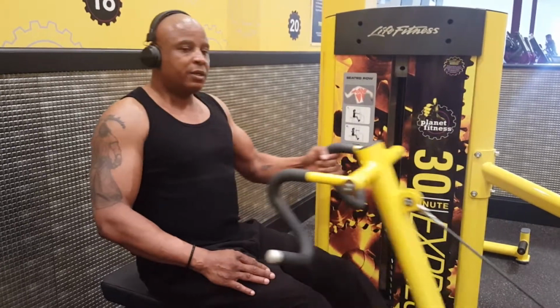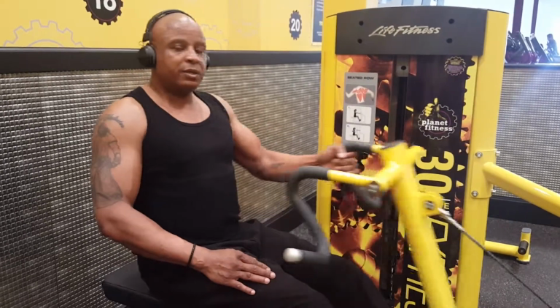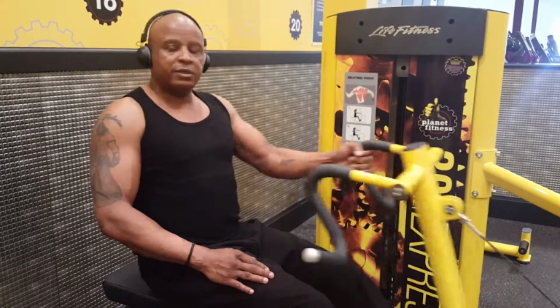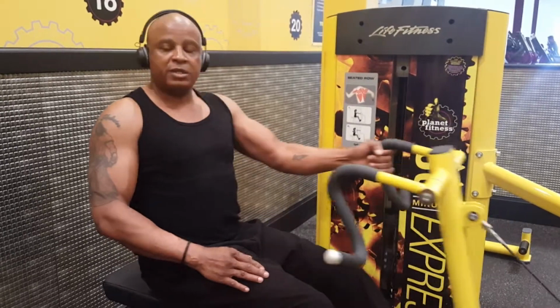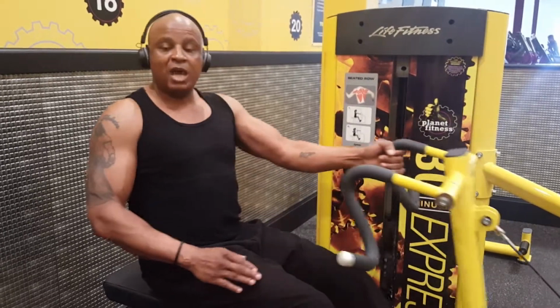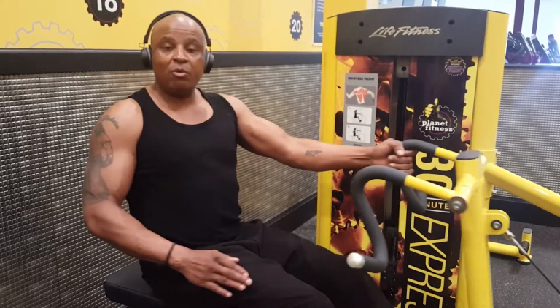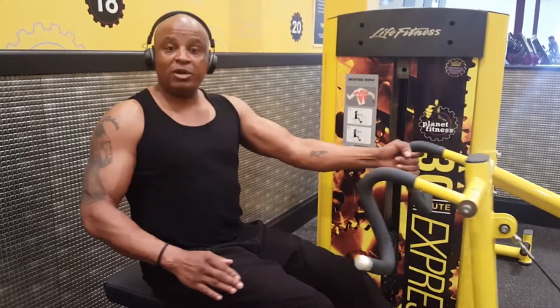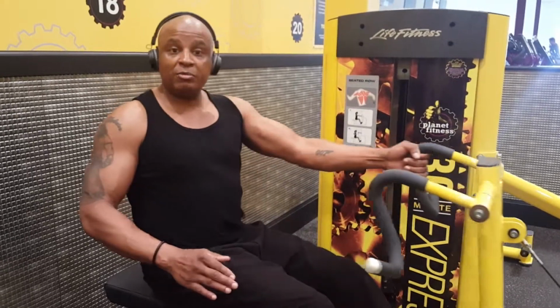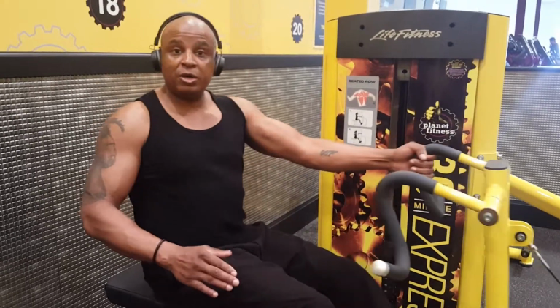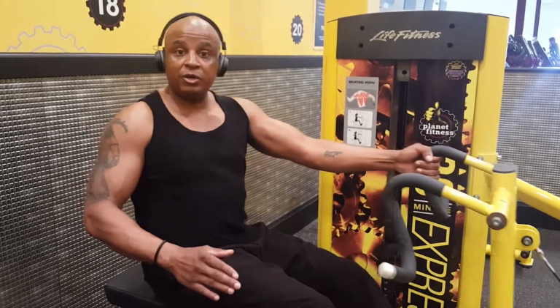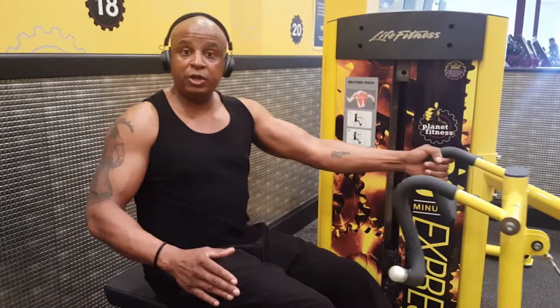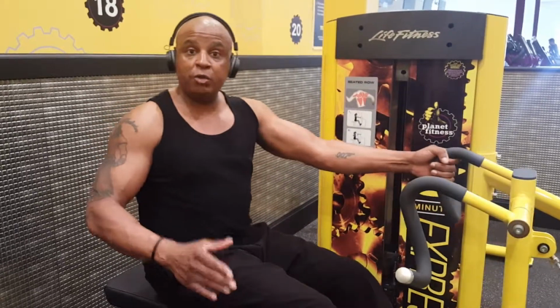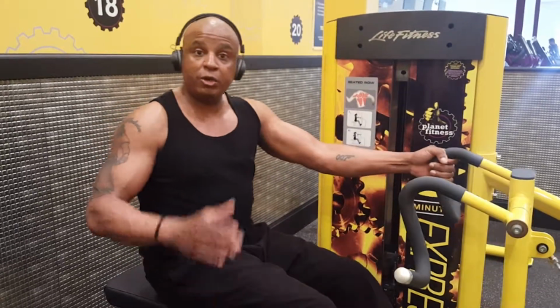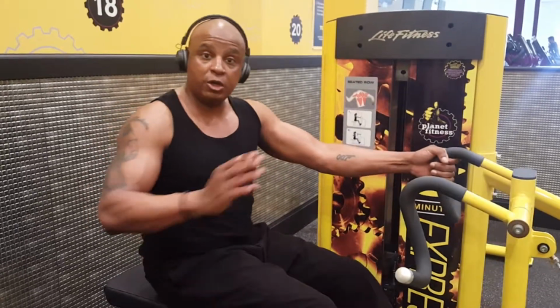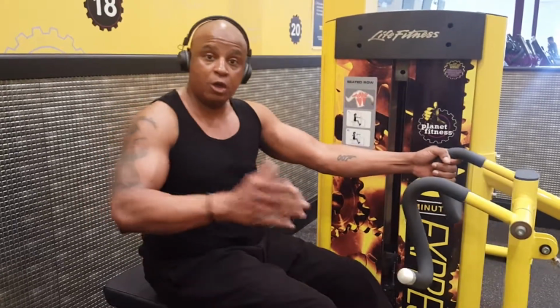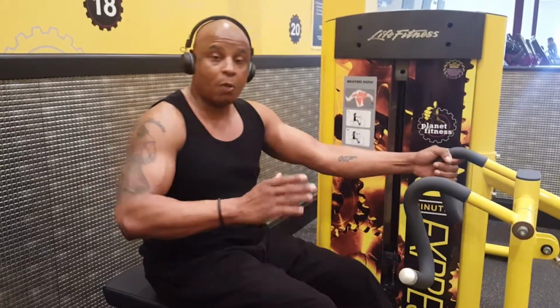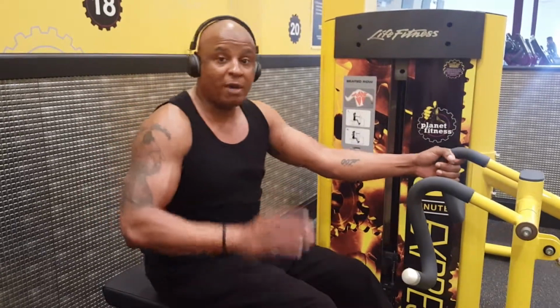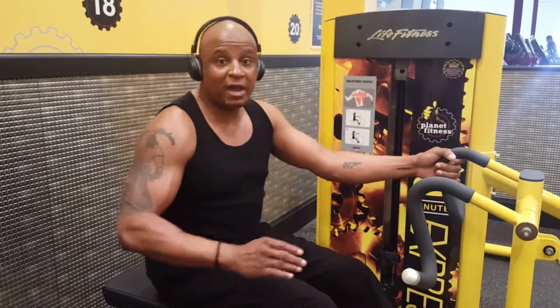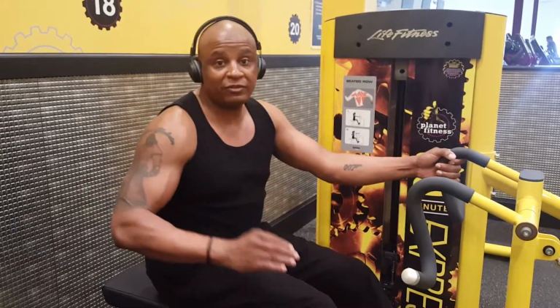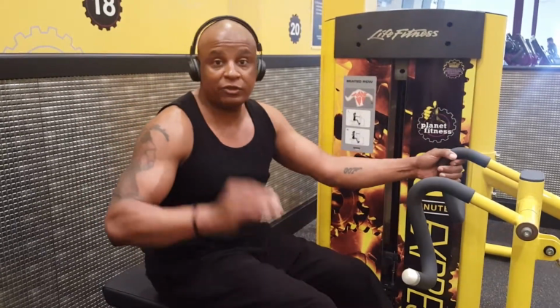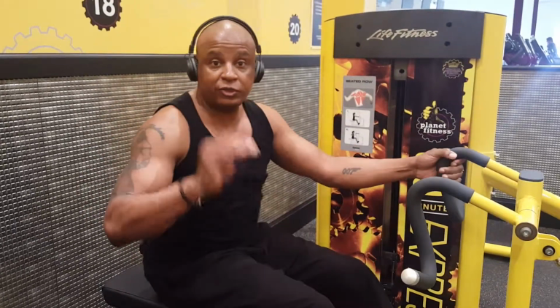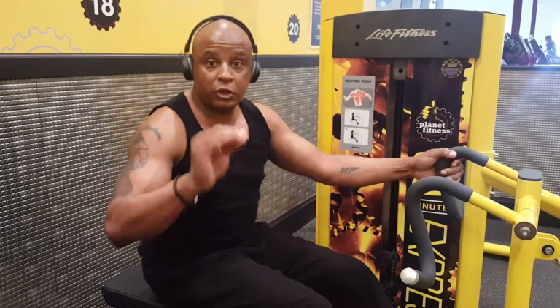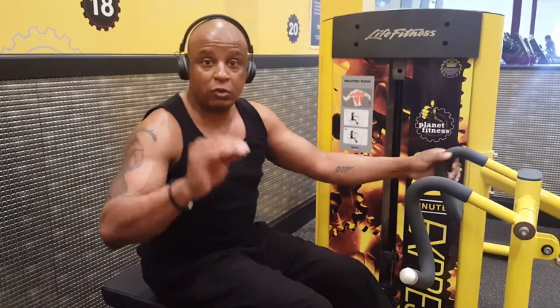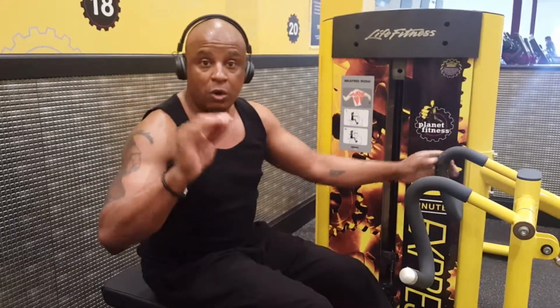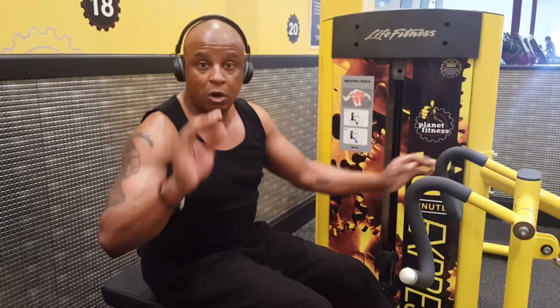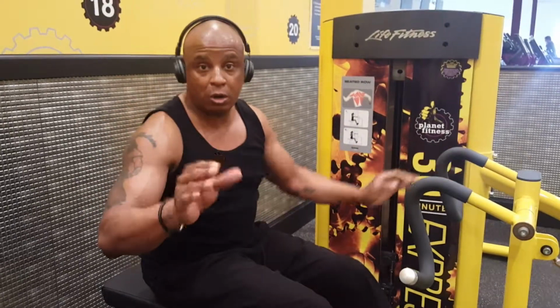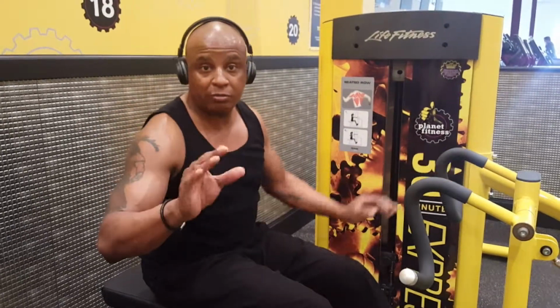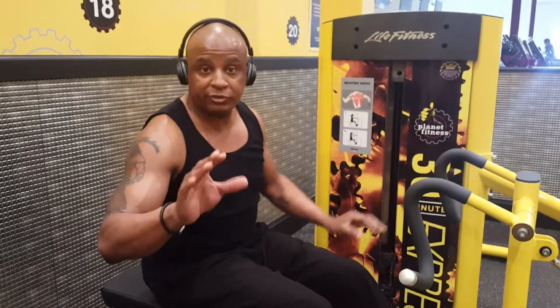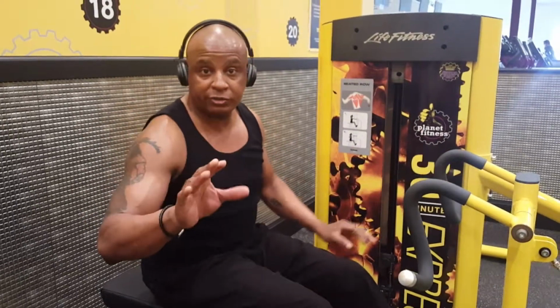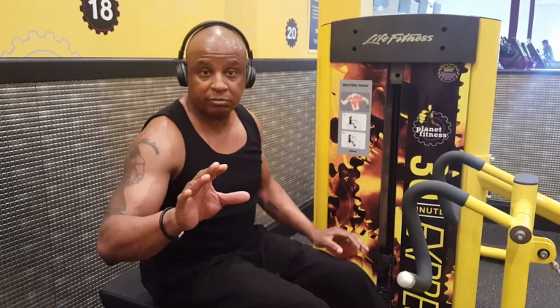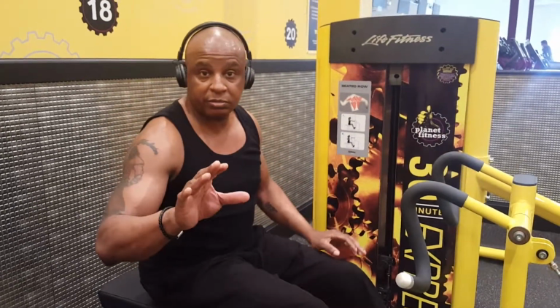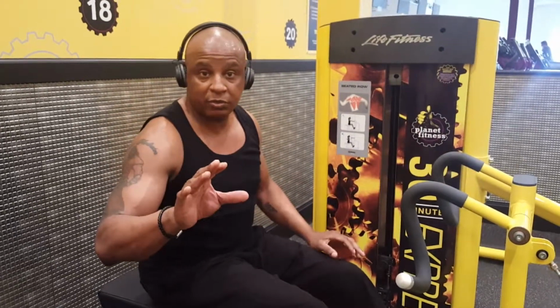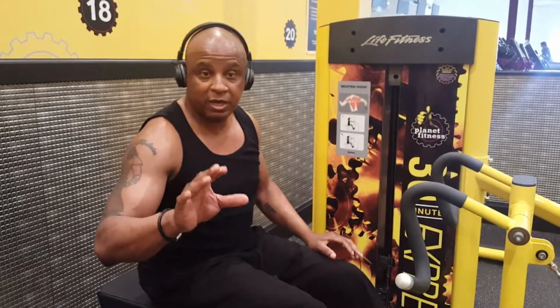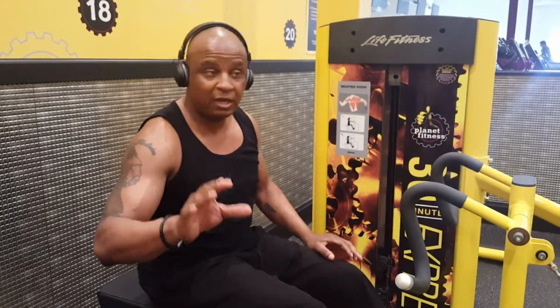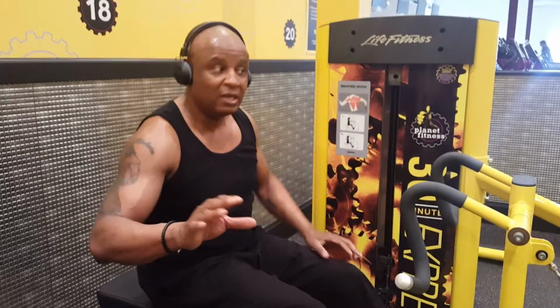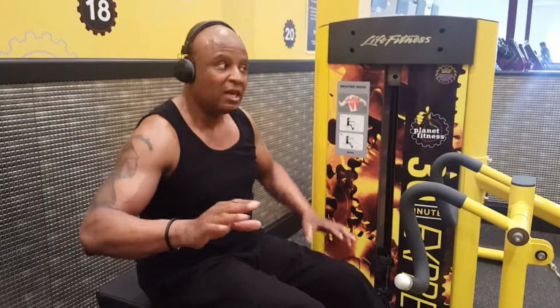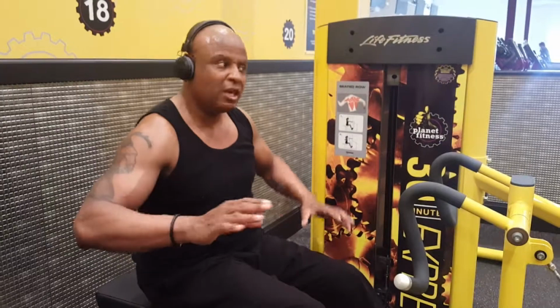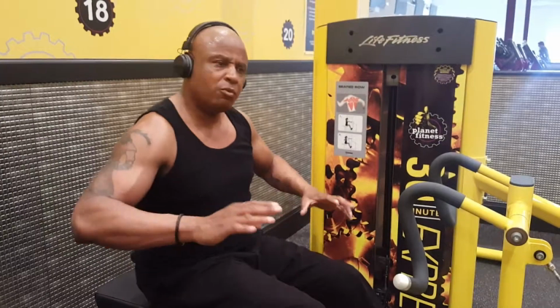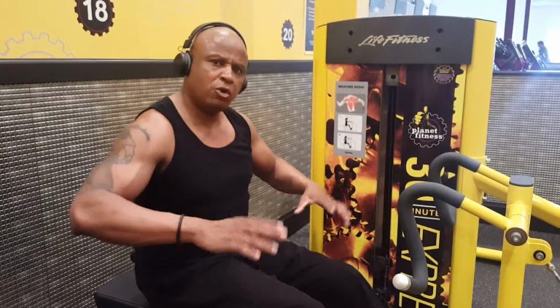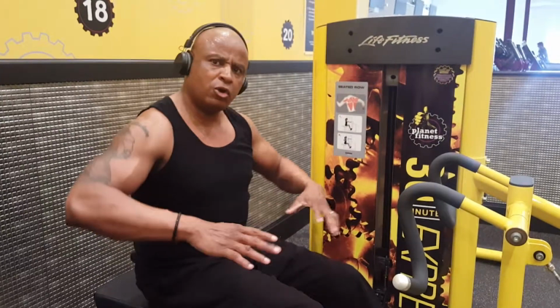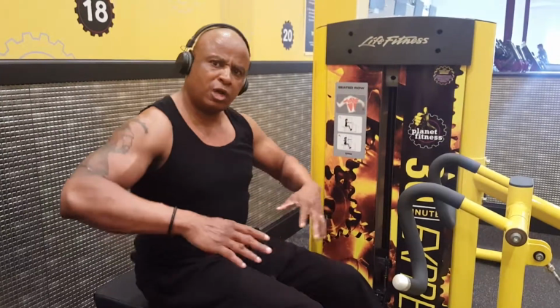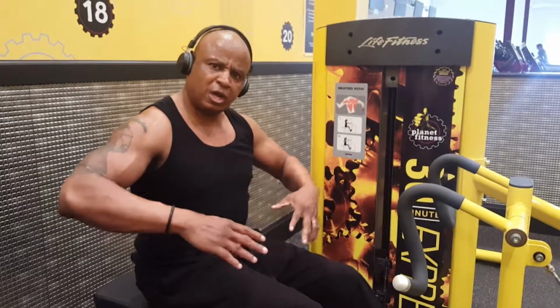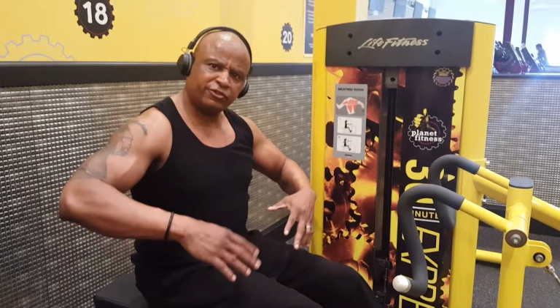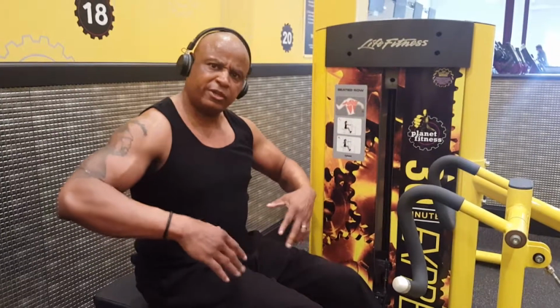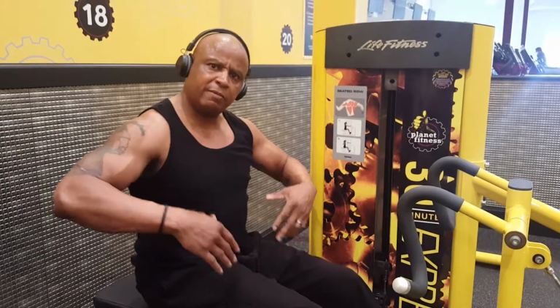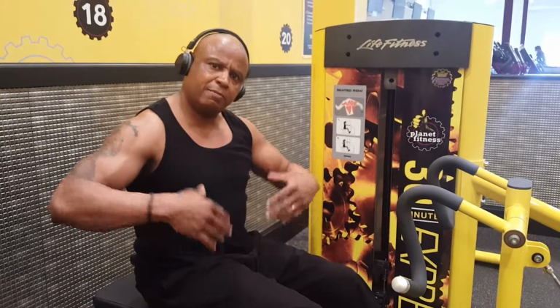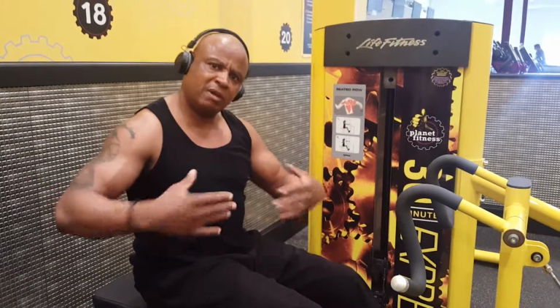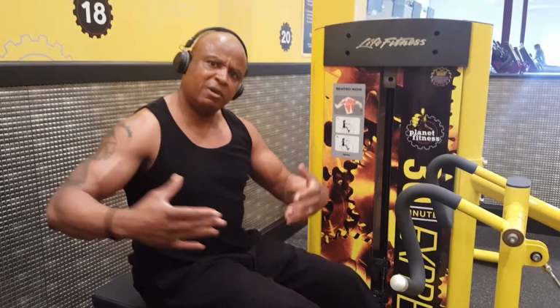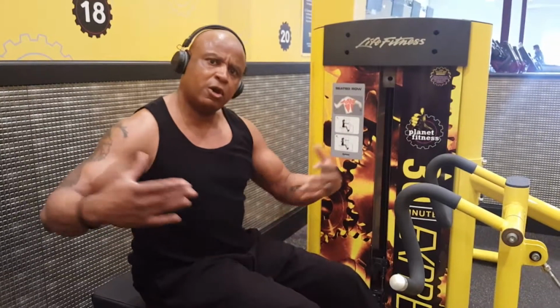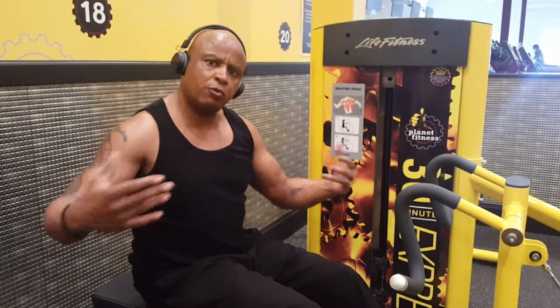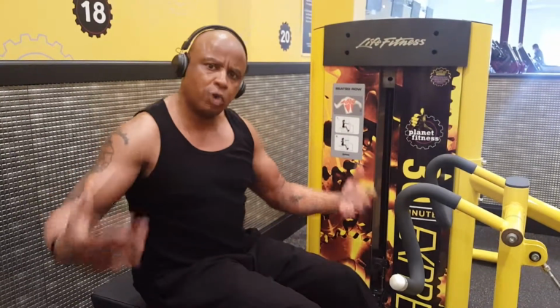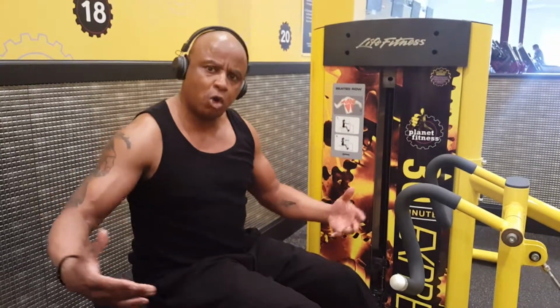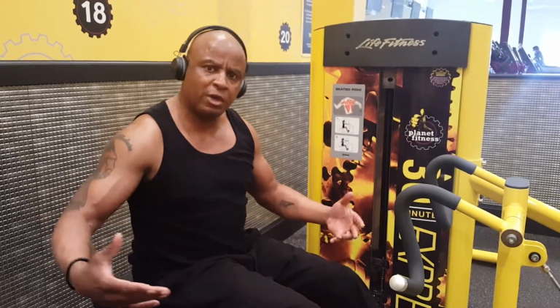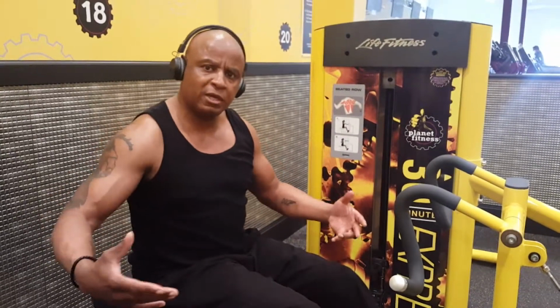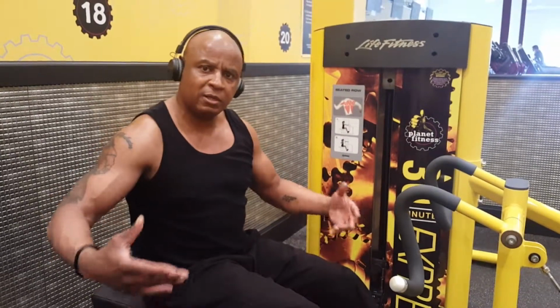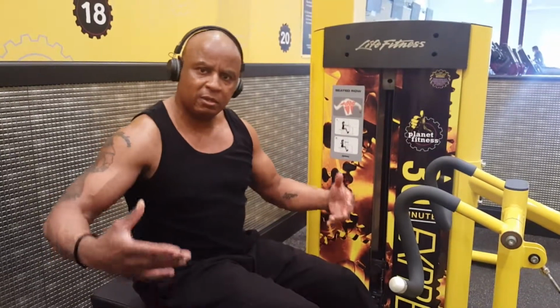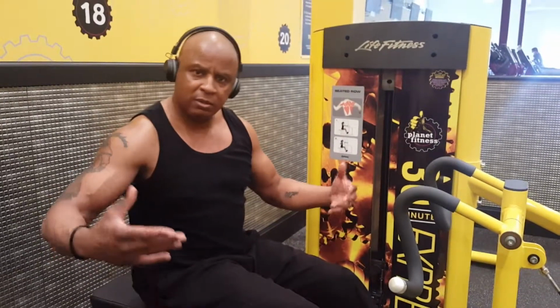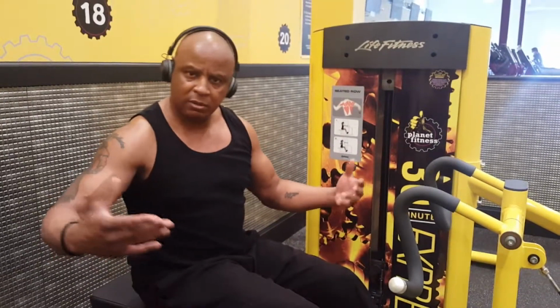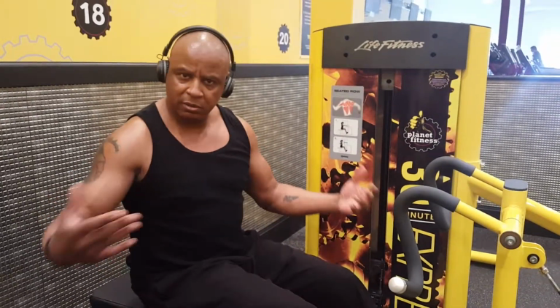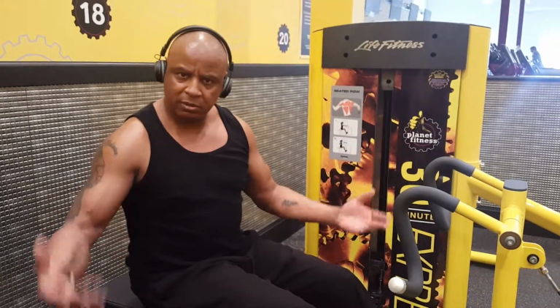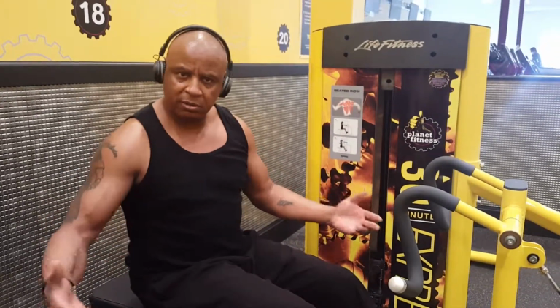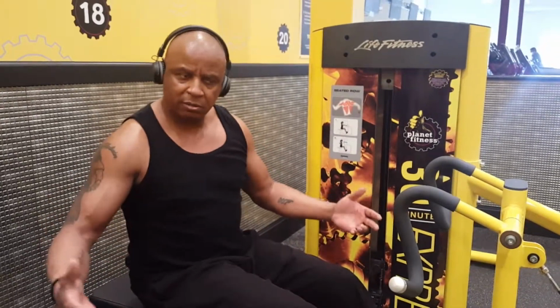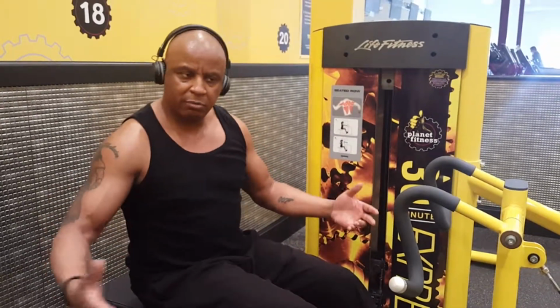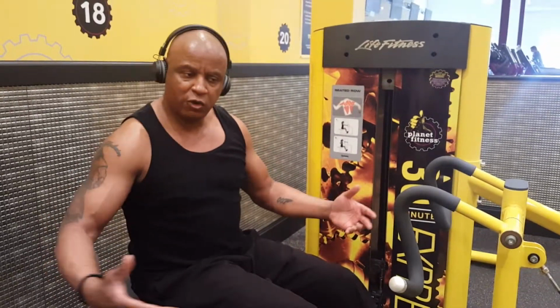Now what I'm going to do — we're going to go back to two arms, and we're going to actually mimic a rowing movement.